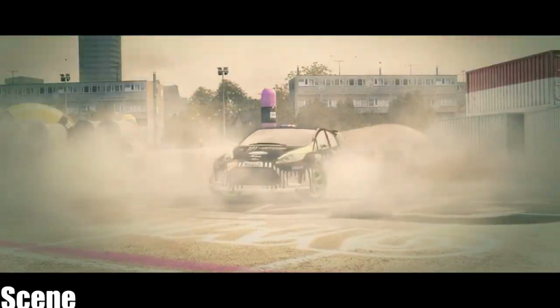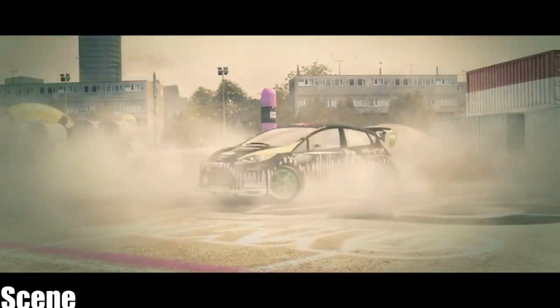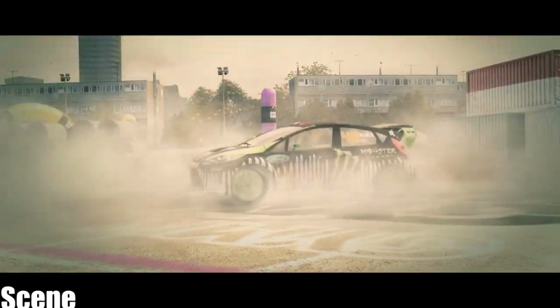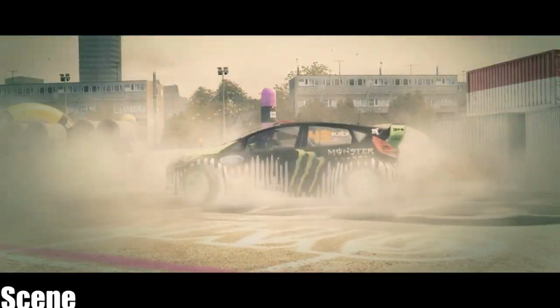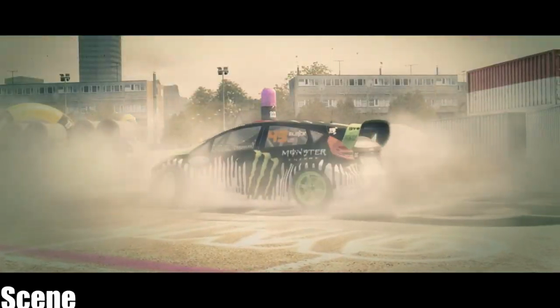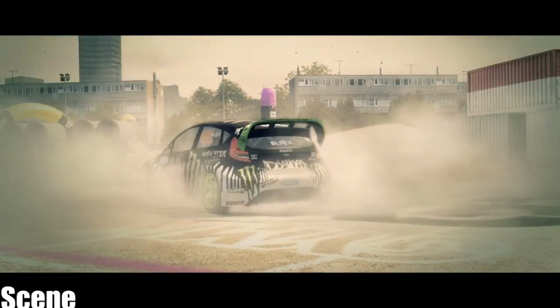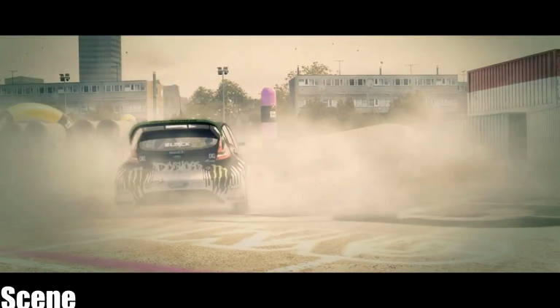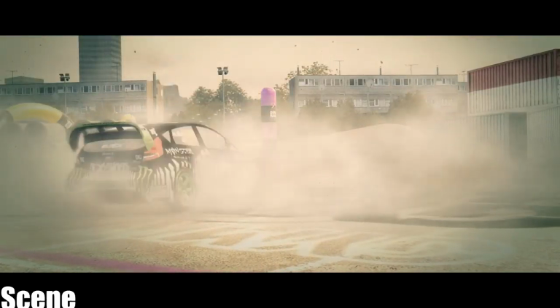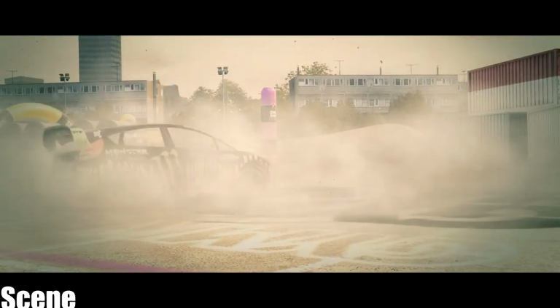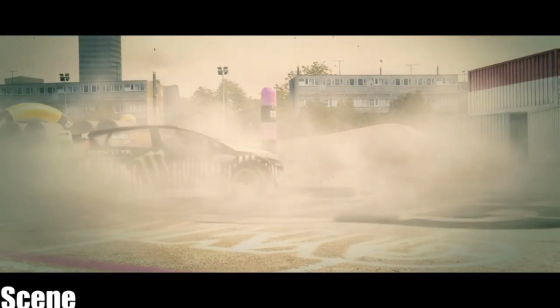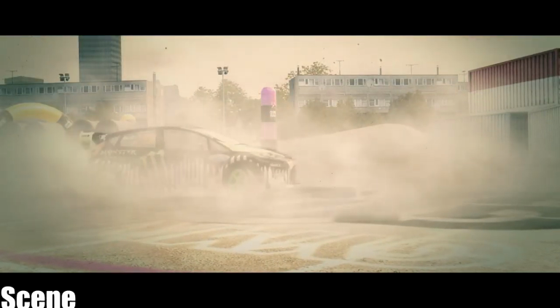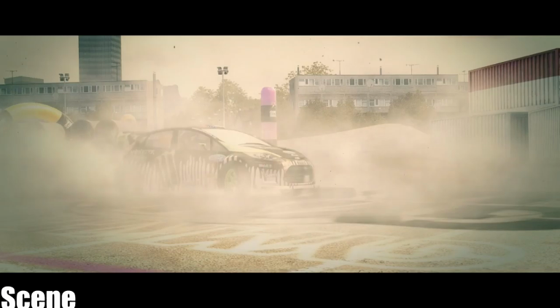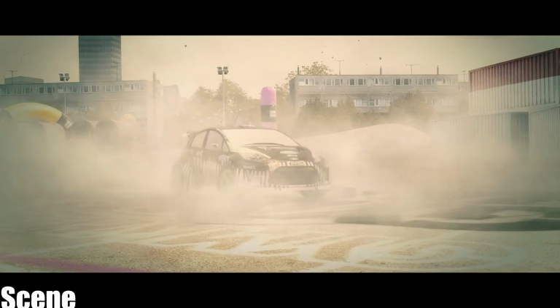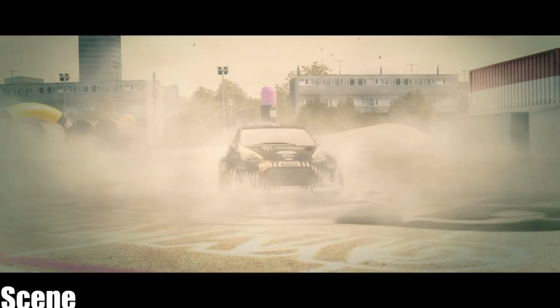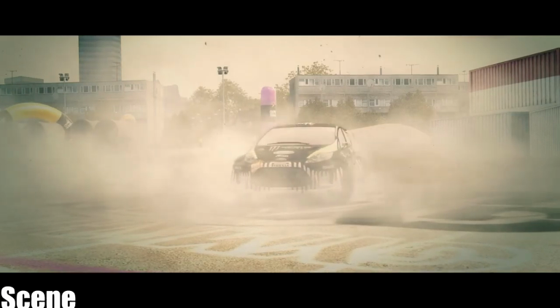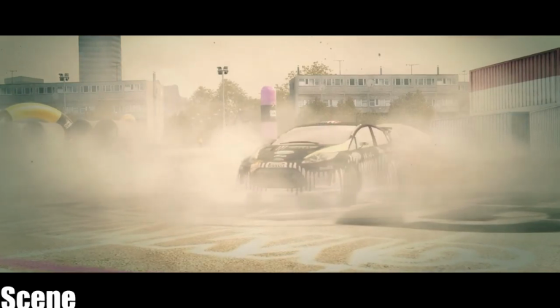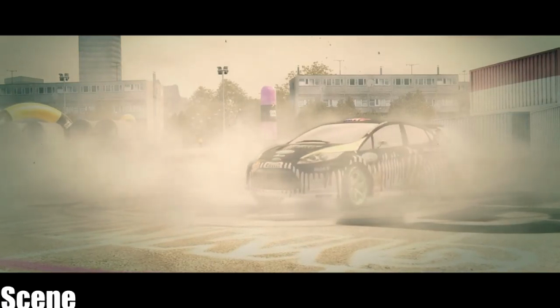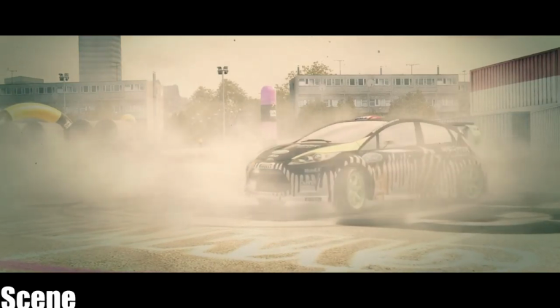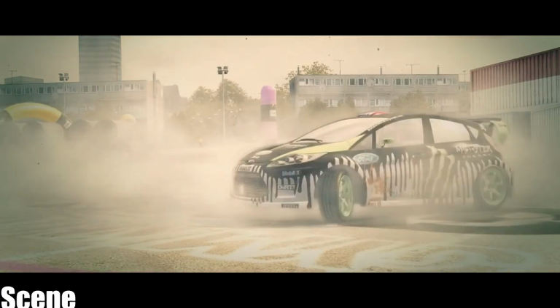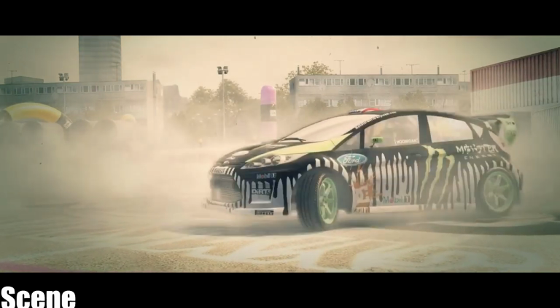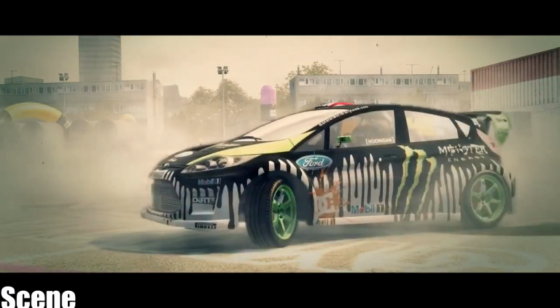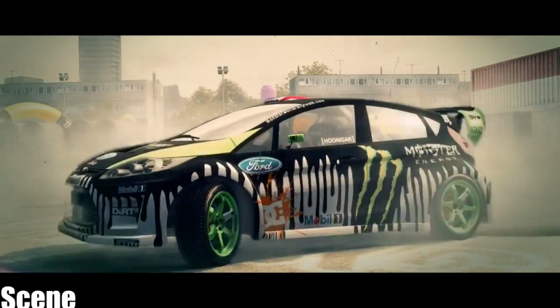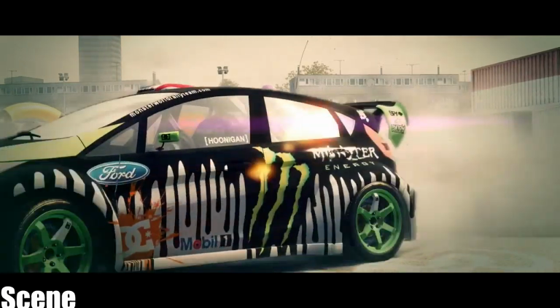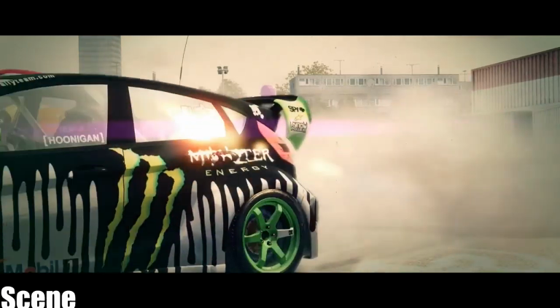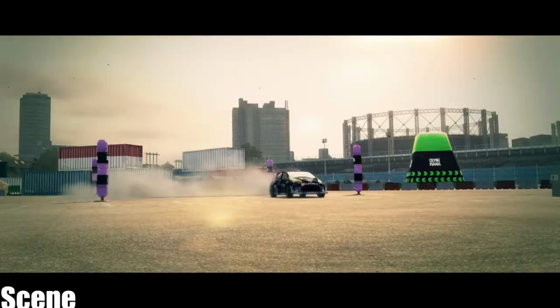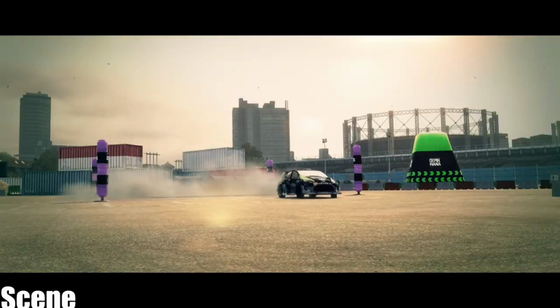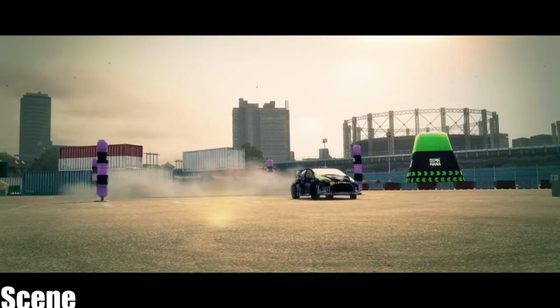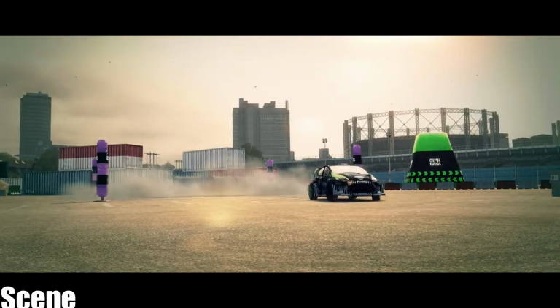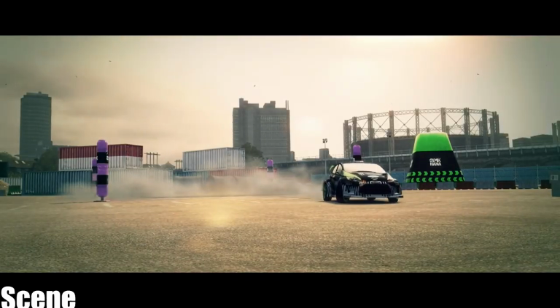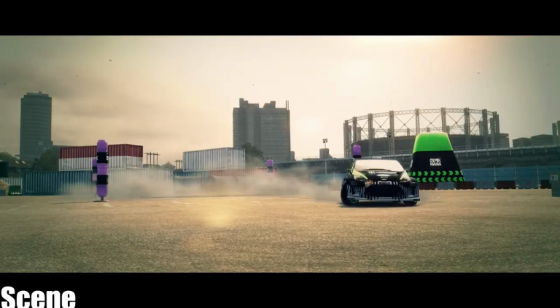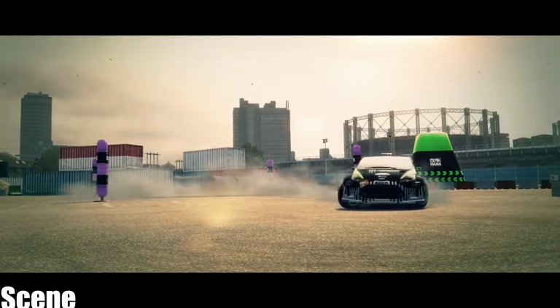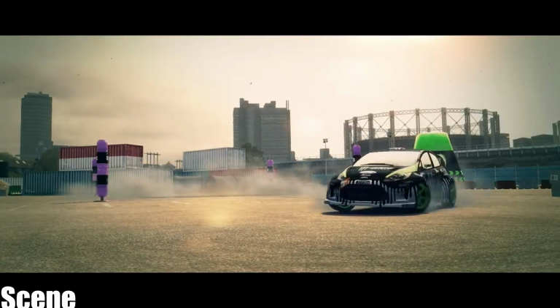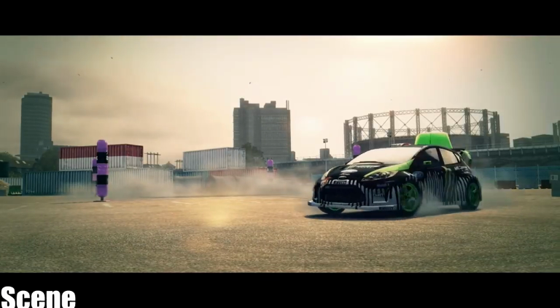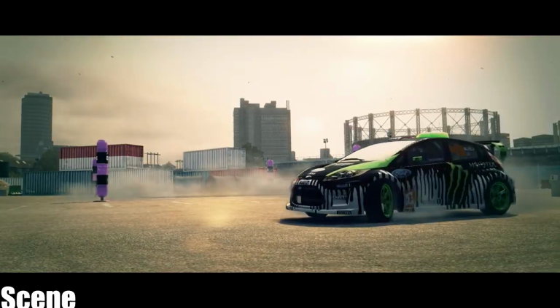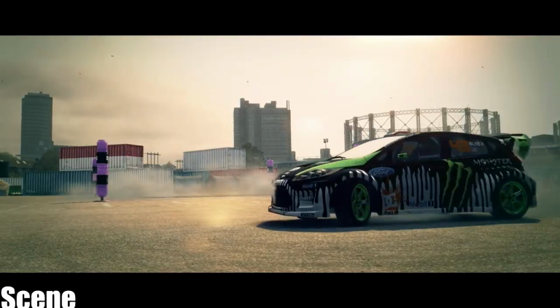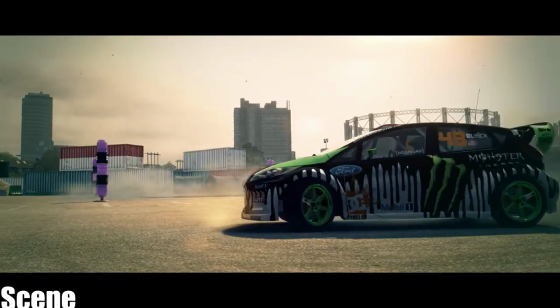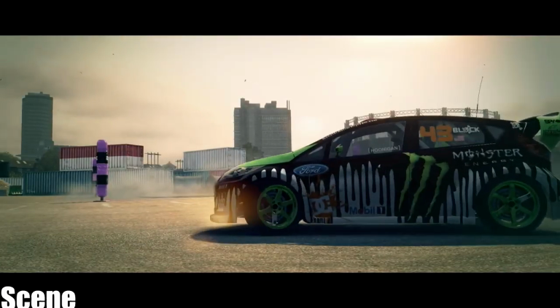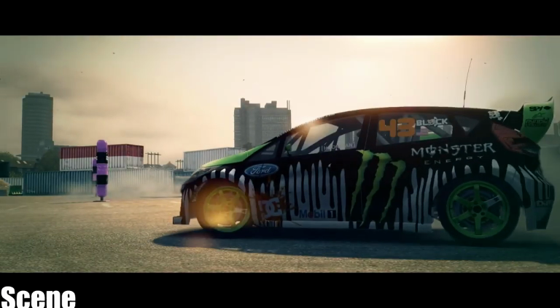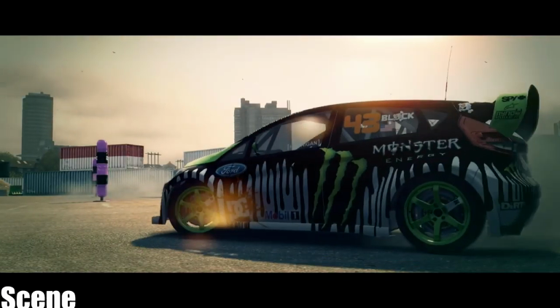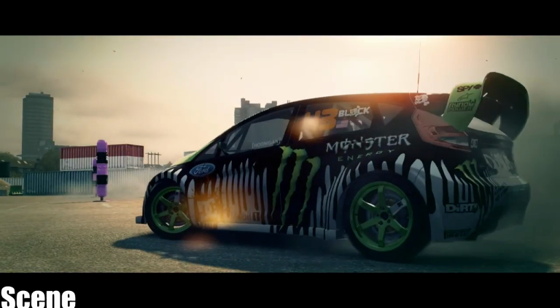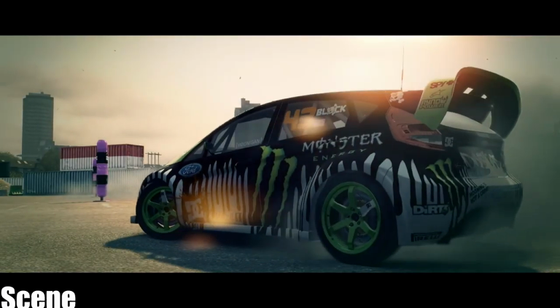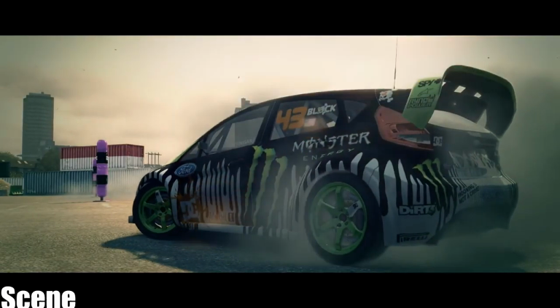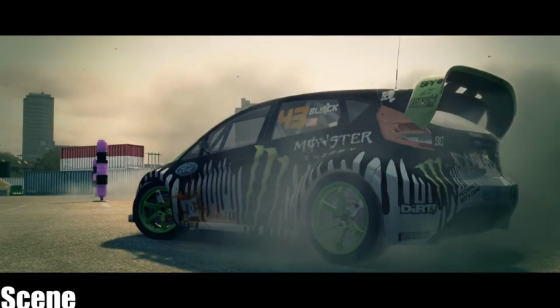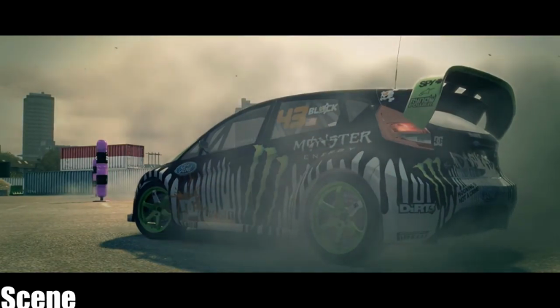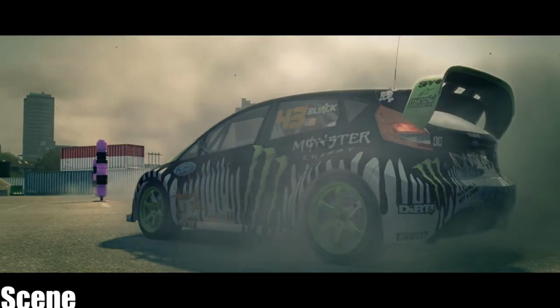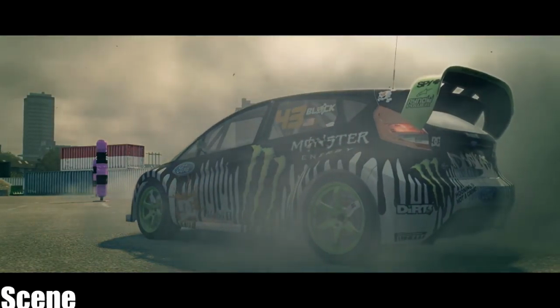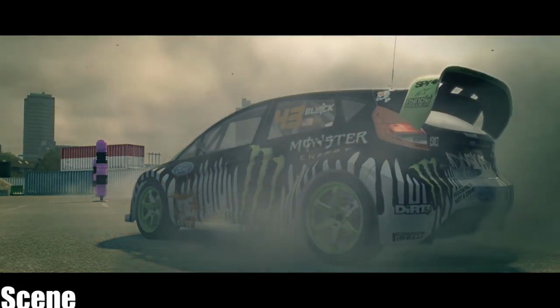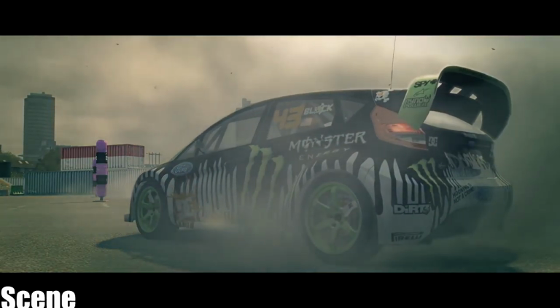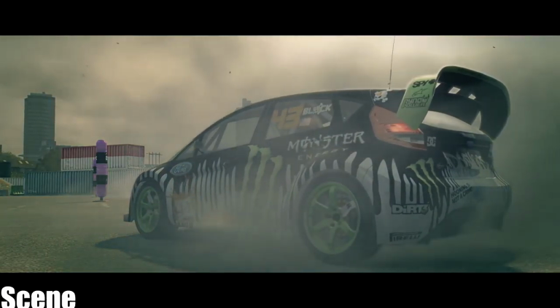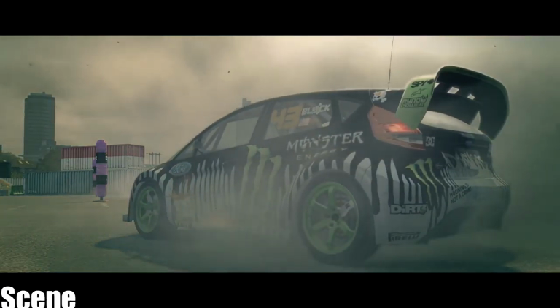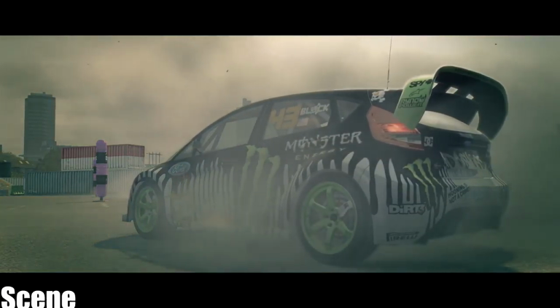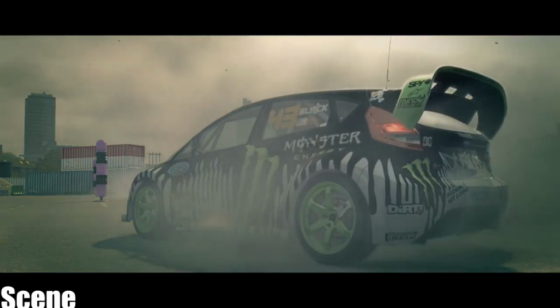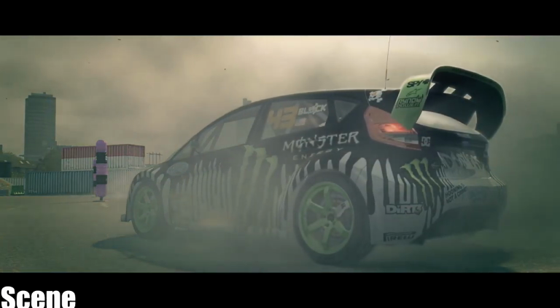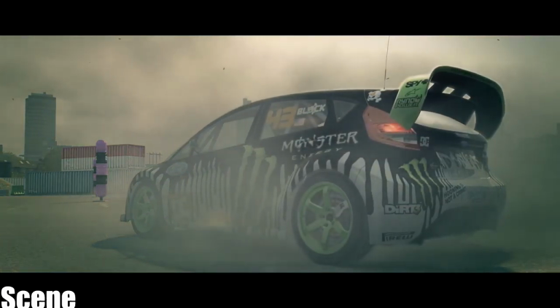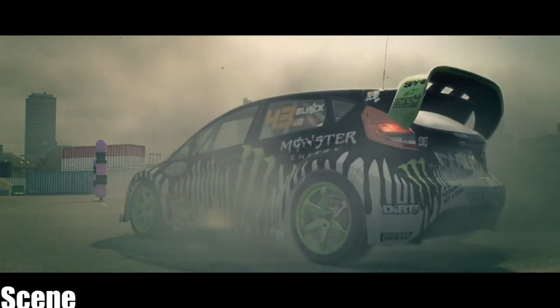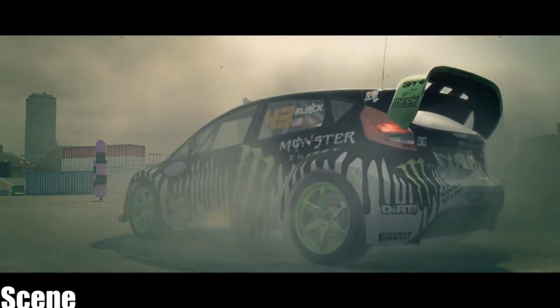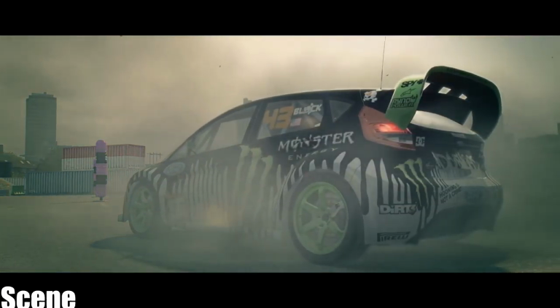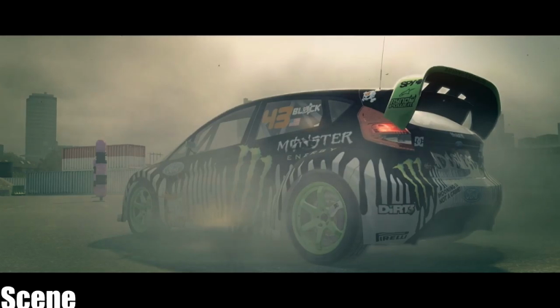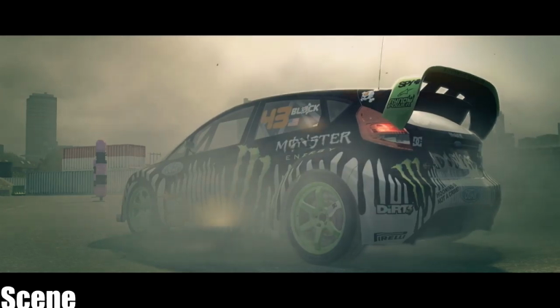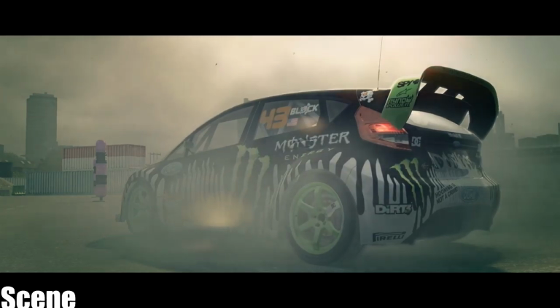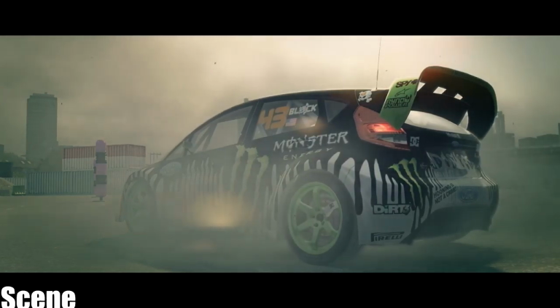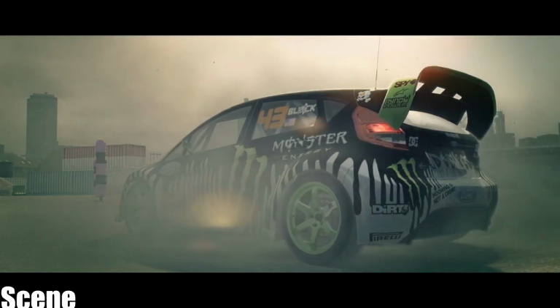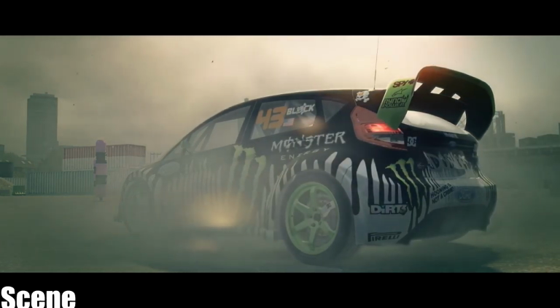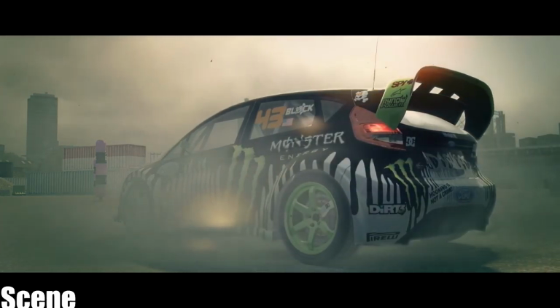The longer the spin, the higher you score. If you max it out or start getting dizzy, just straighten up and drive off. The crowds love this stuff.